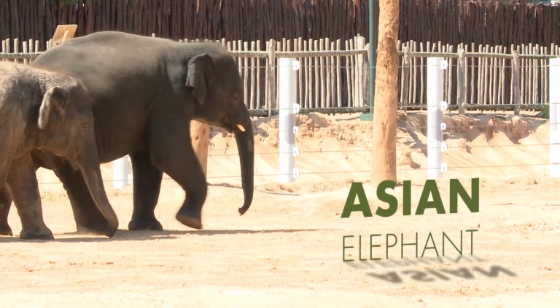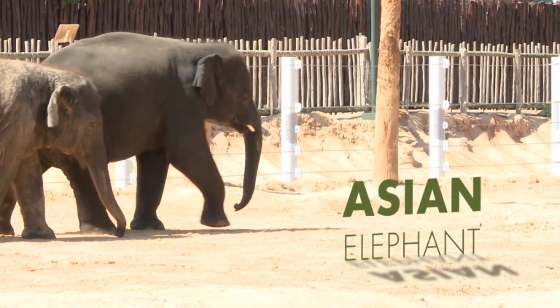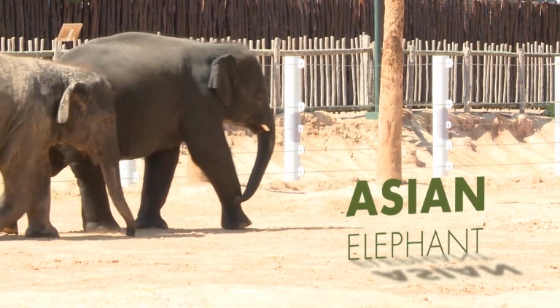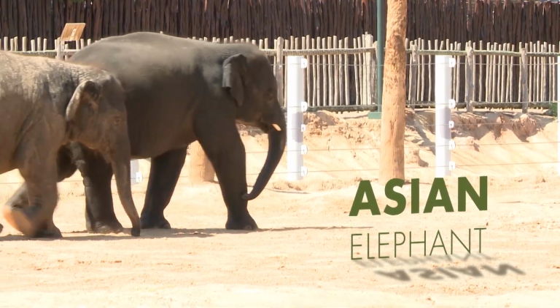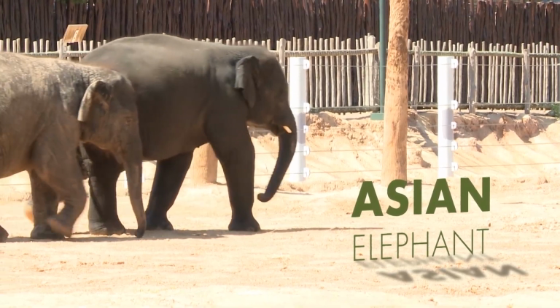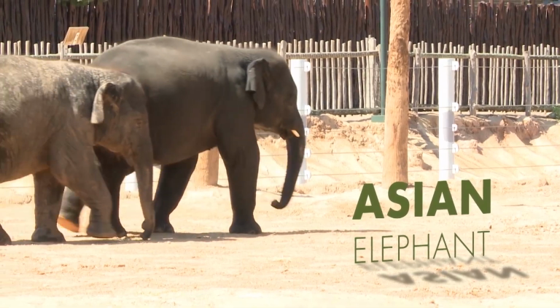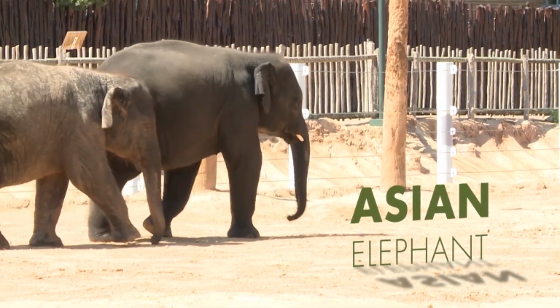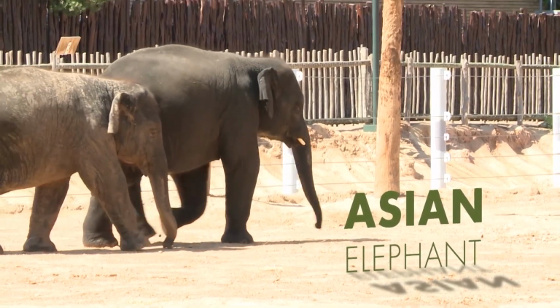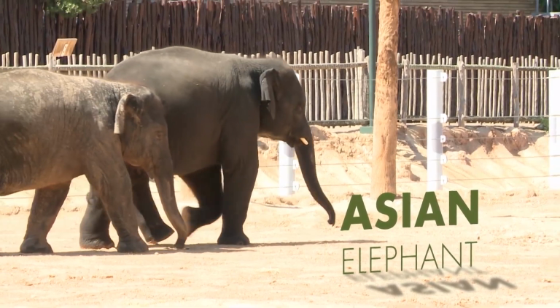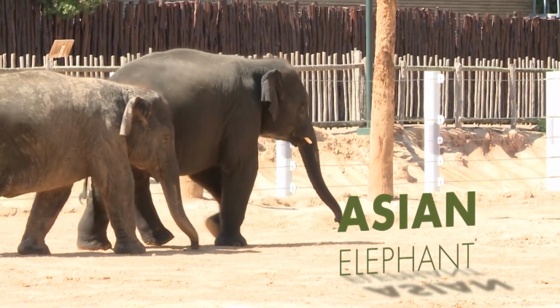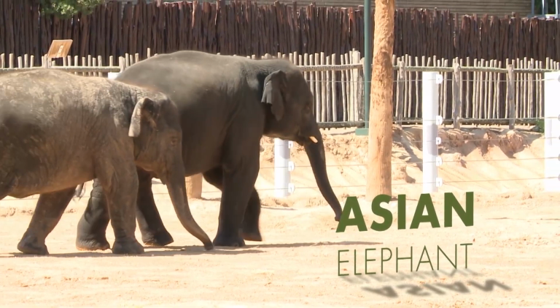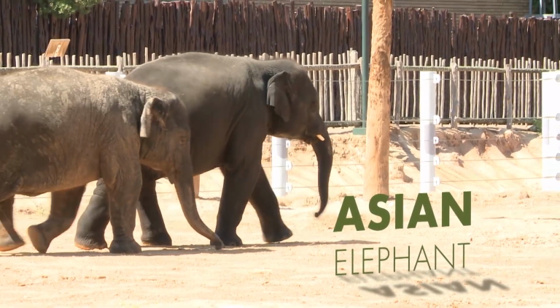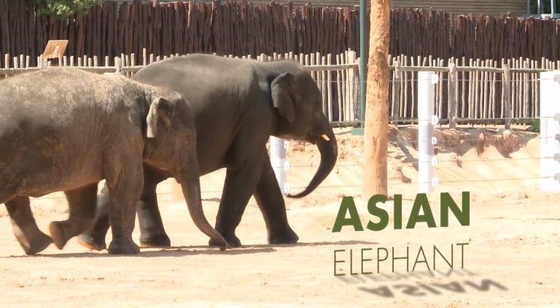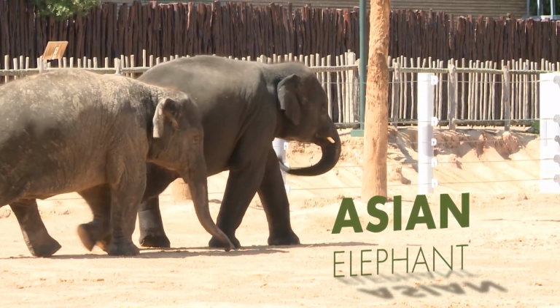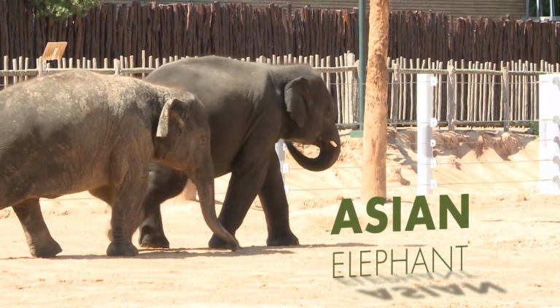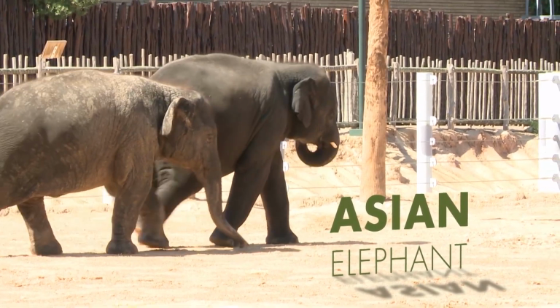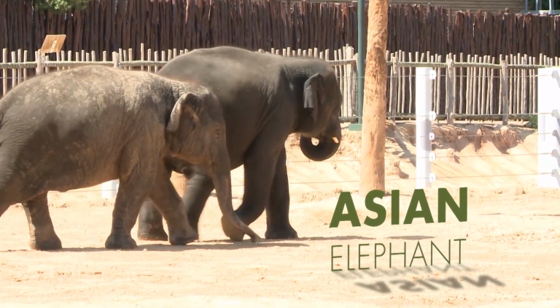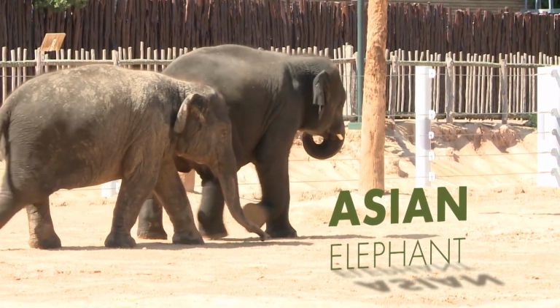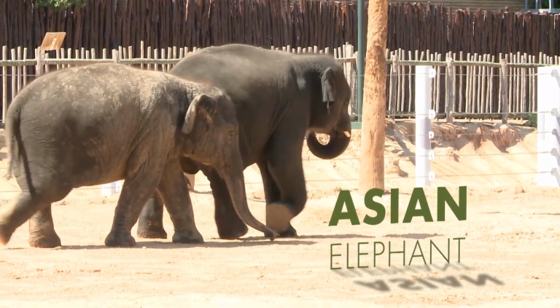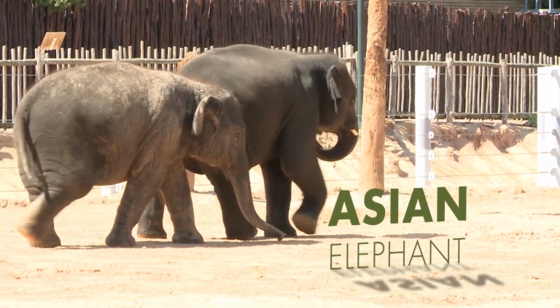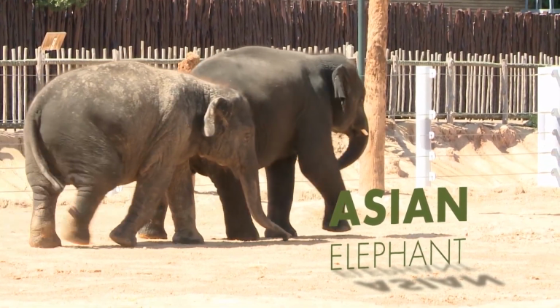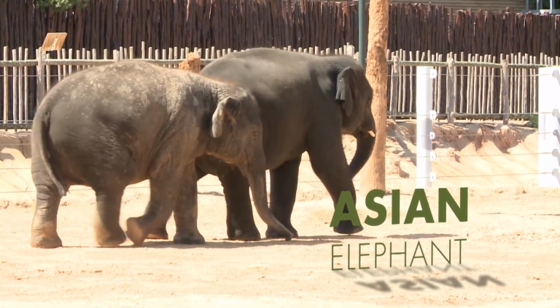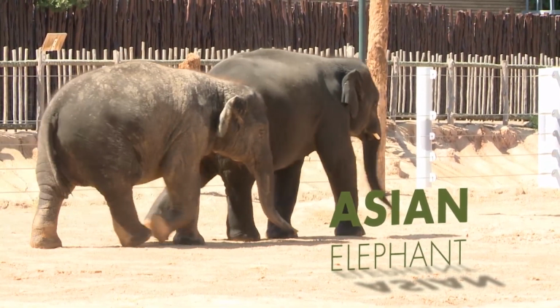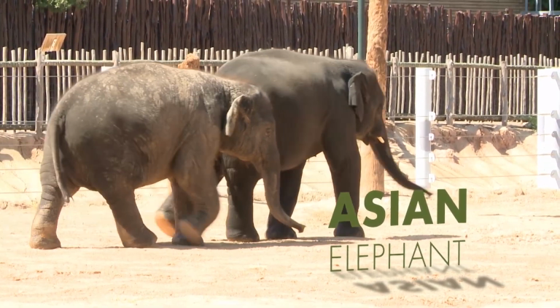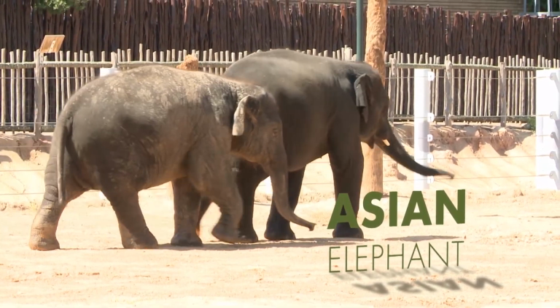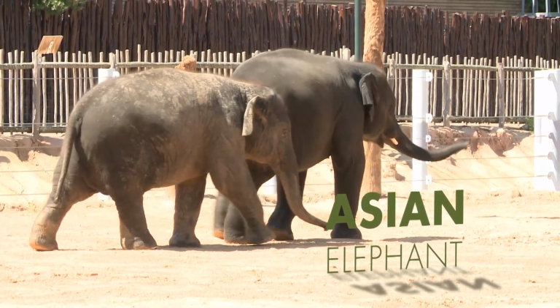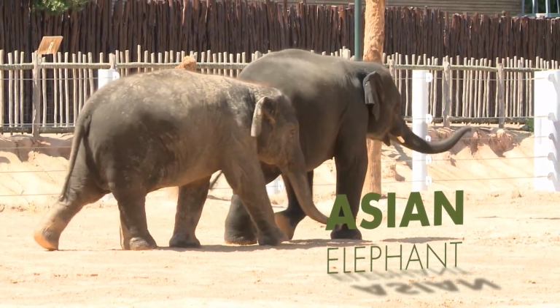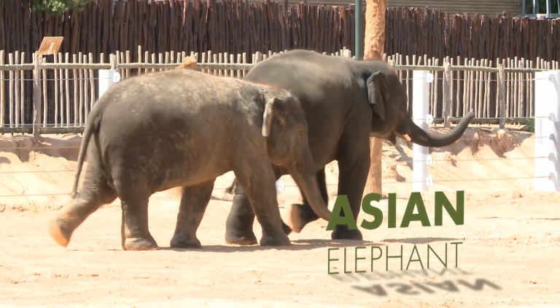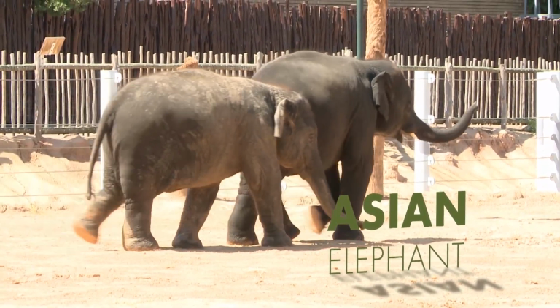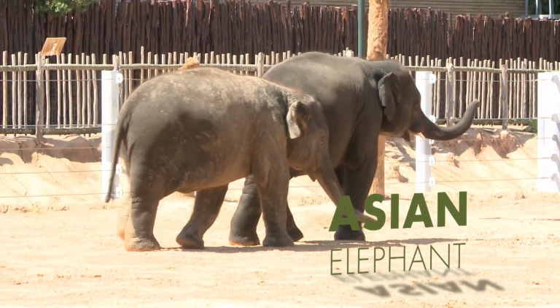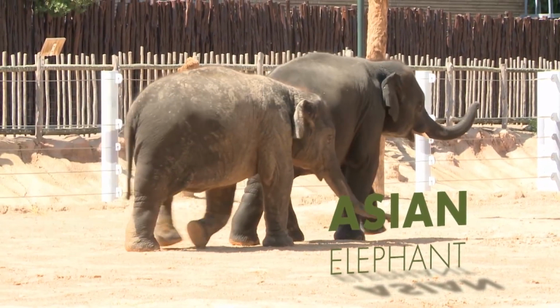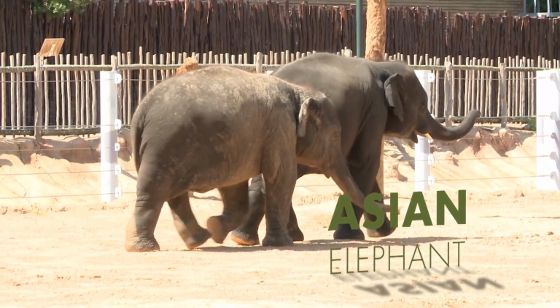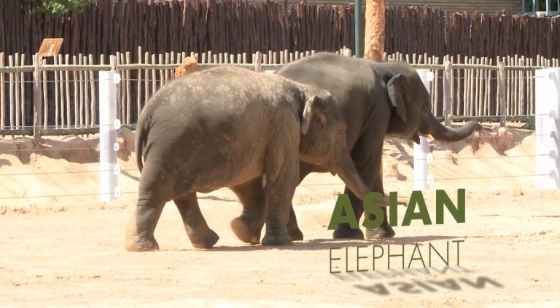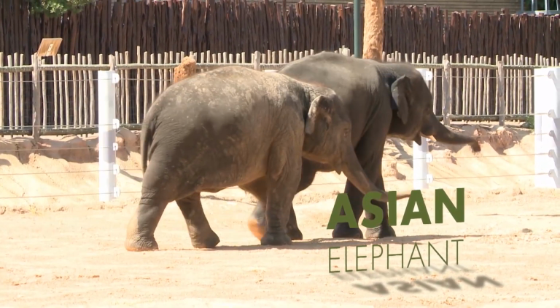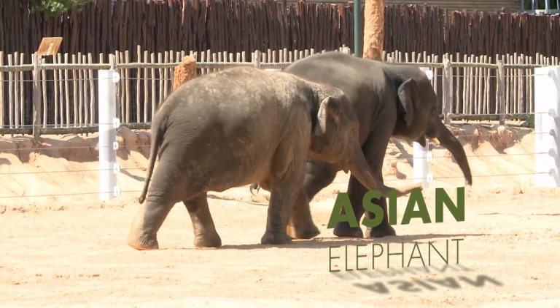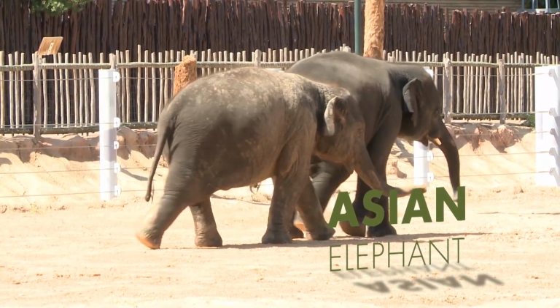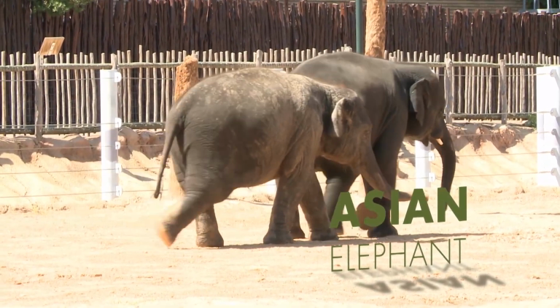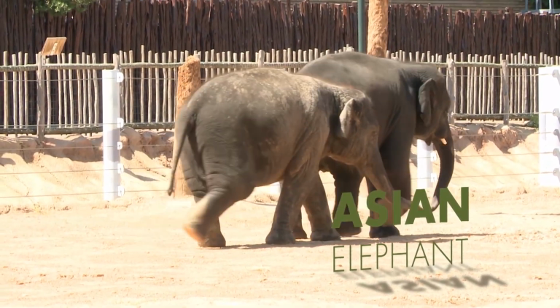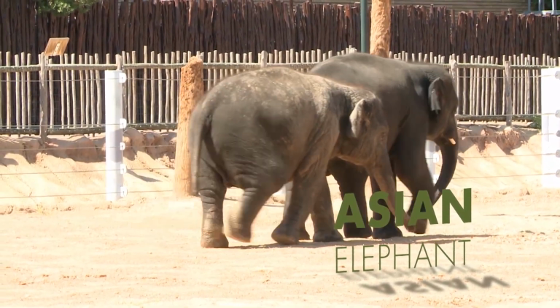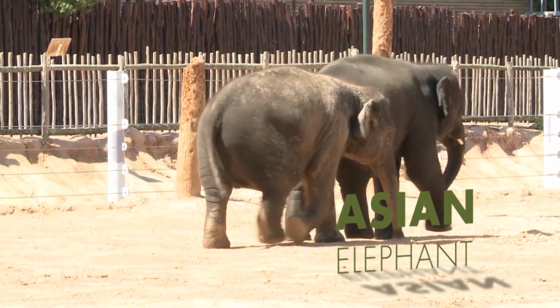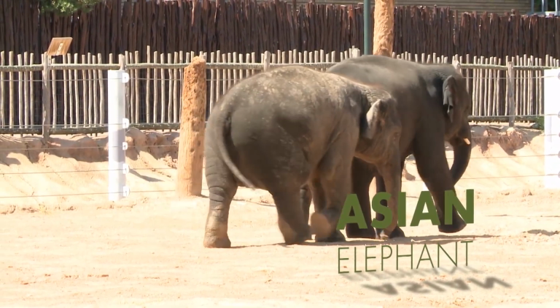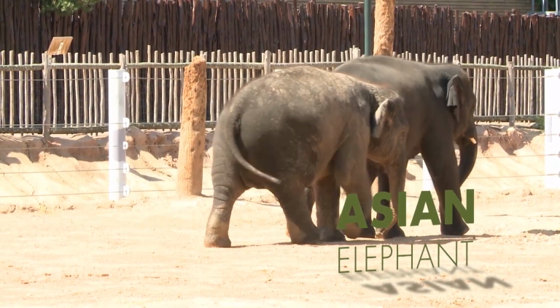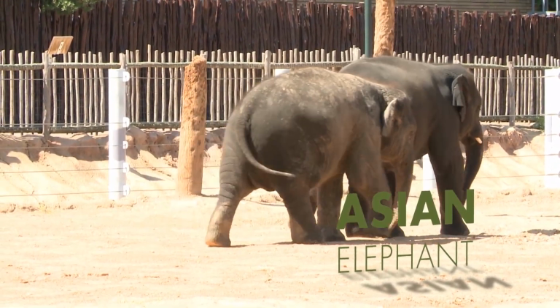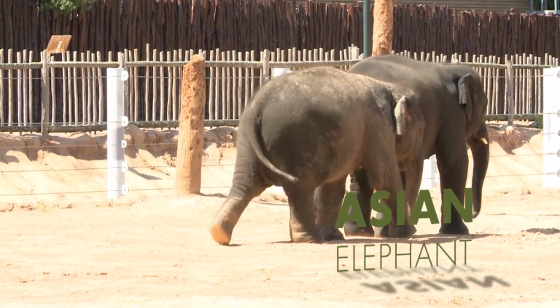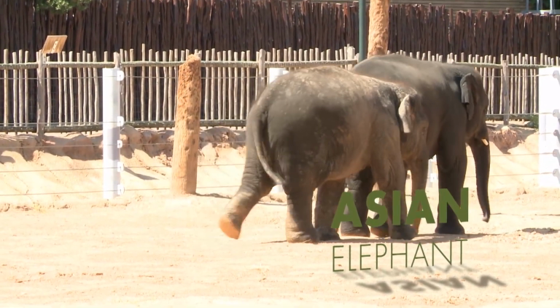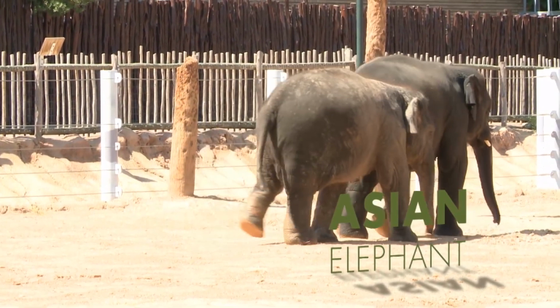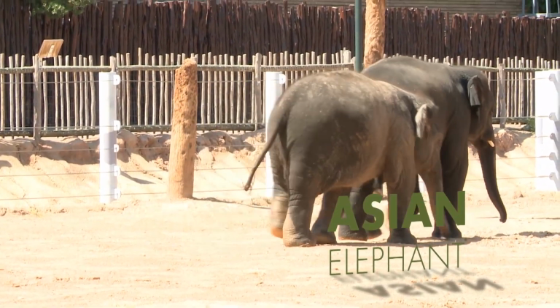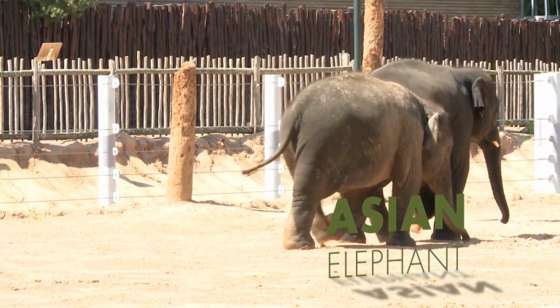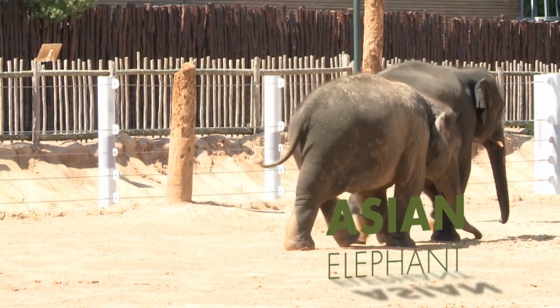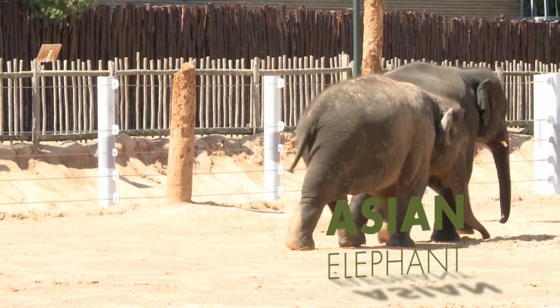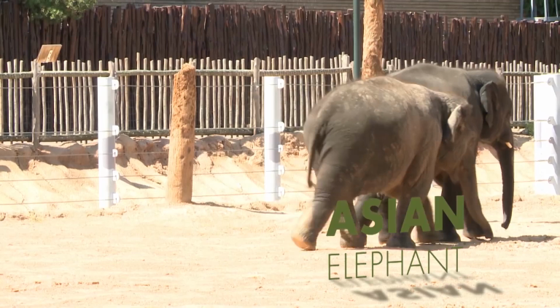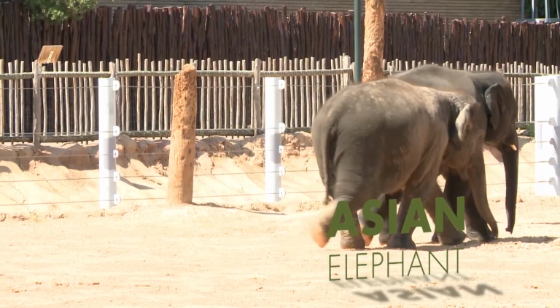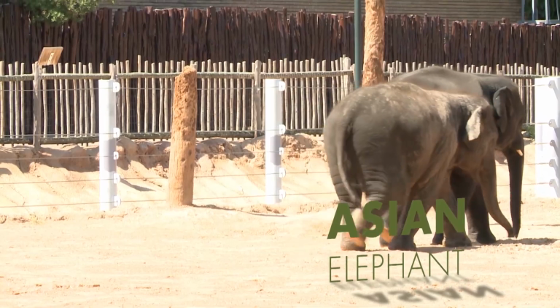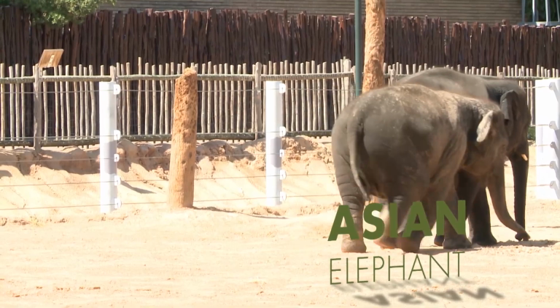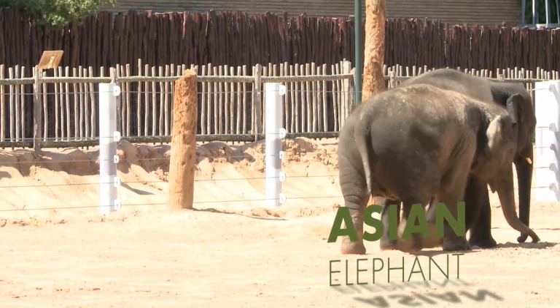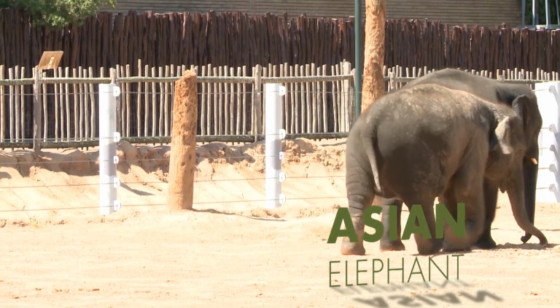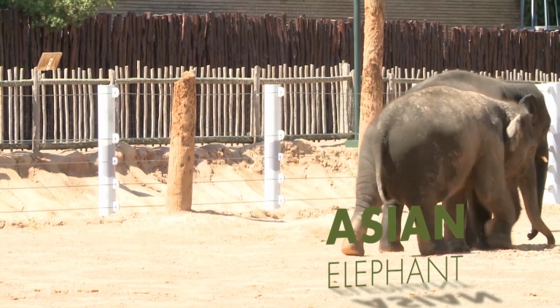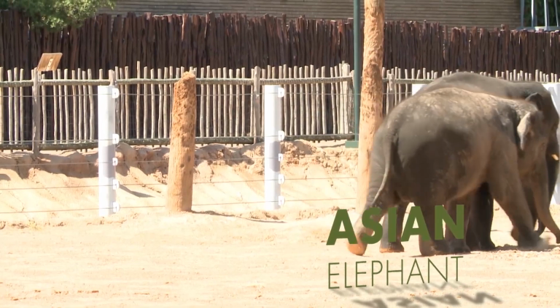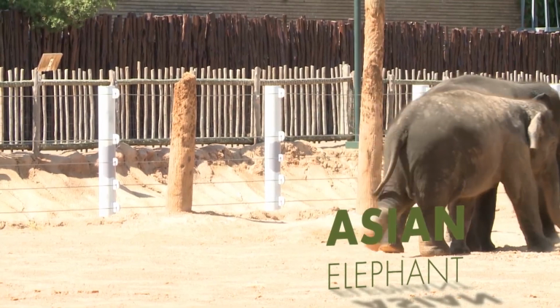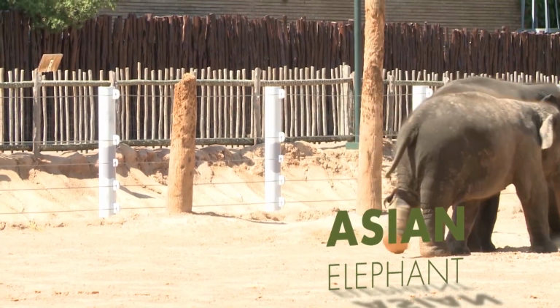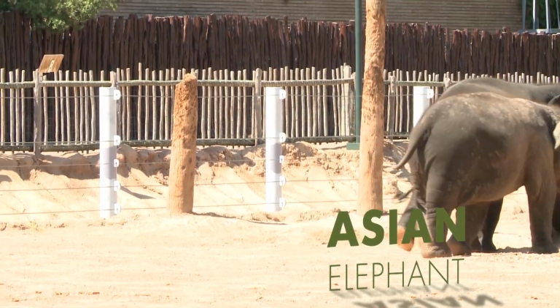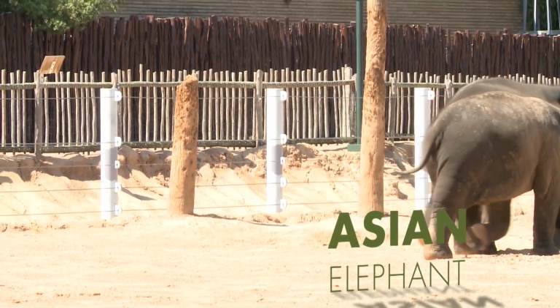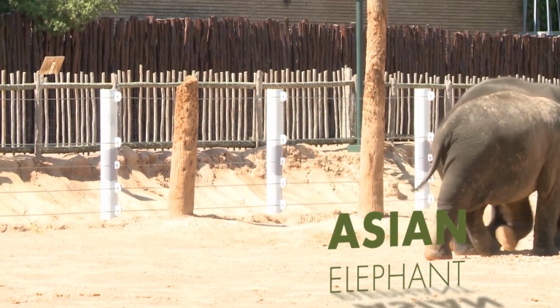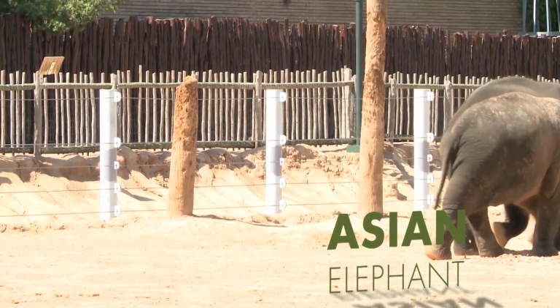These are Asian elephants. They're found in a variety of range countries including Thailand, Vietnam, and there are very few left in China.